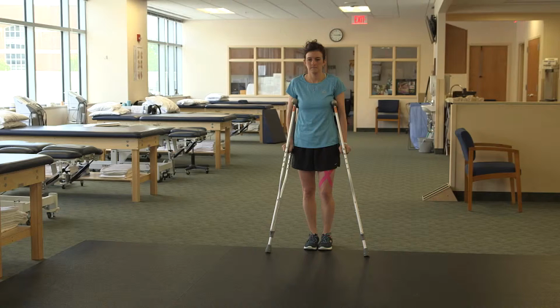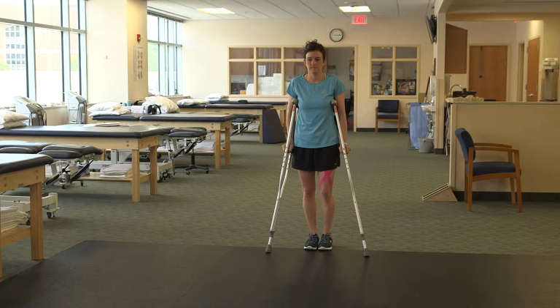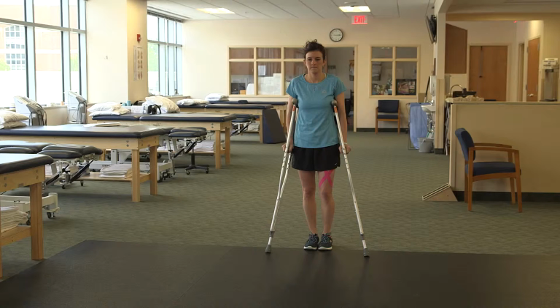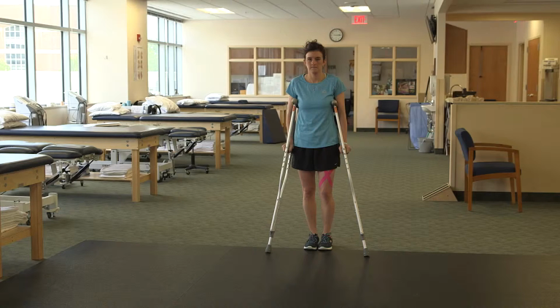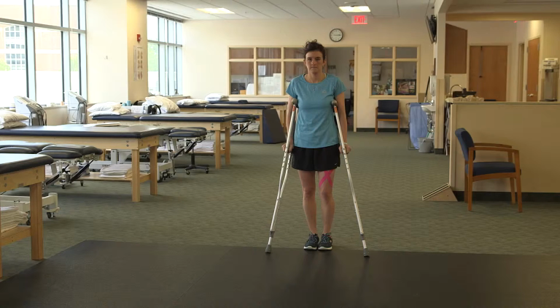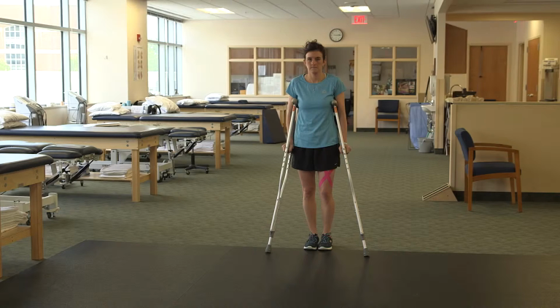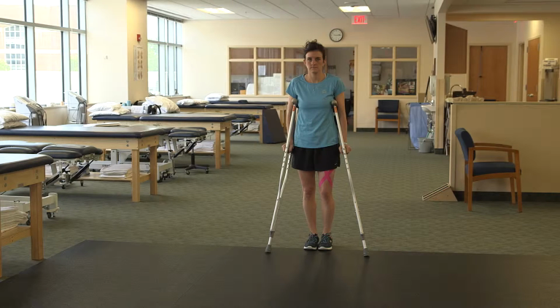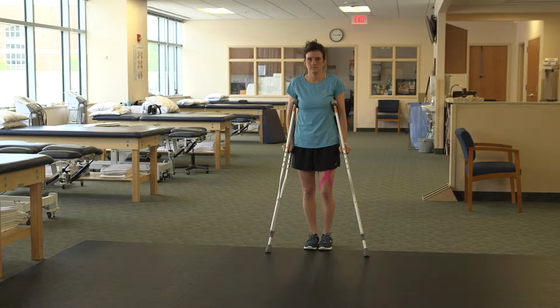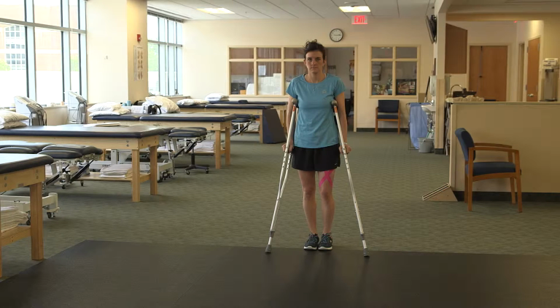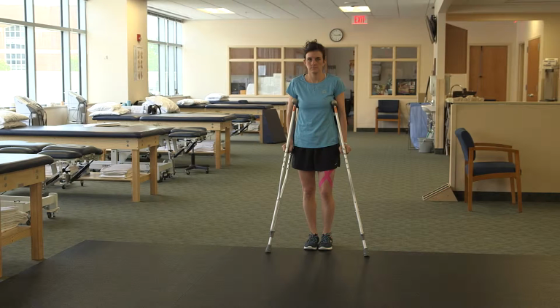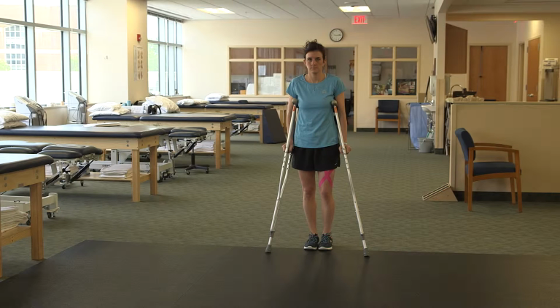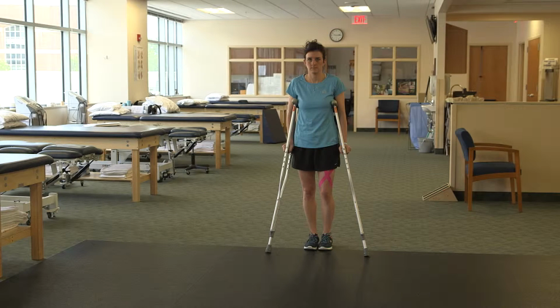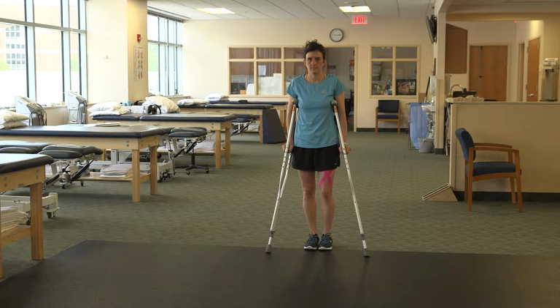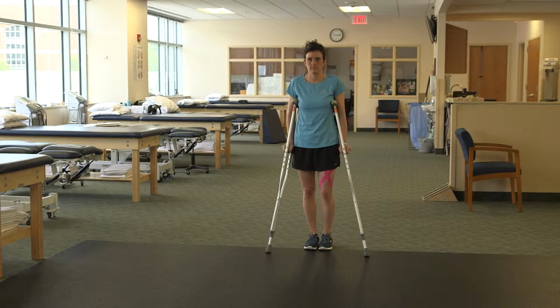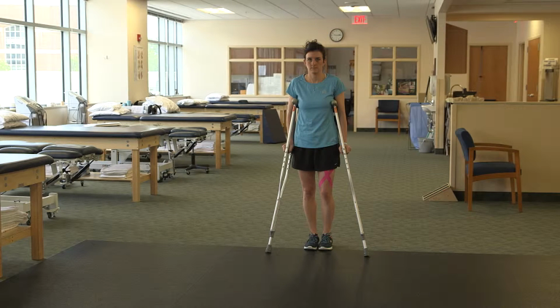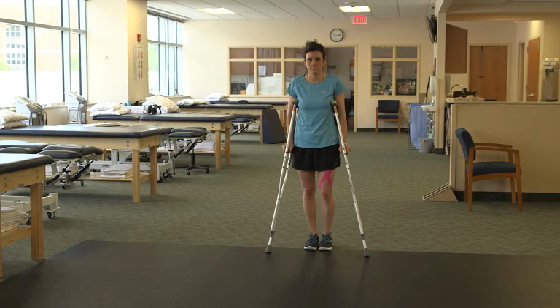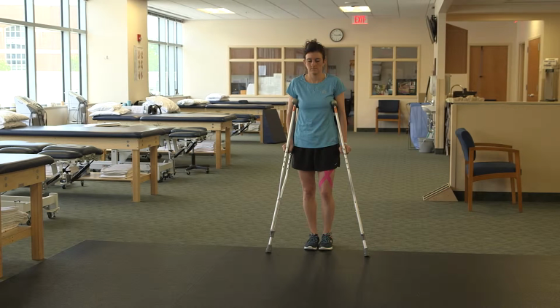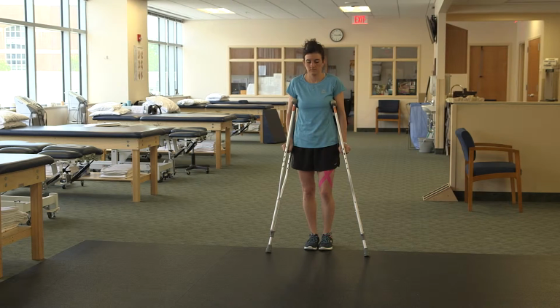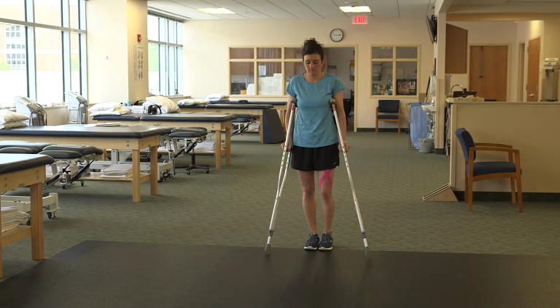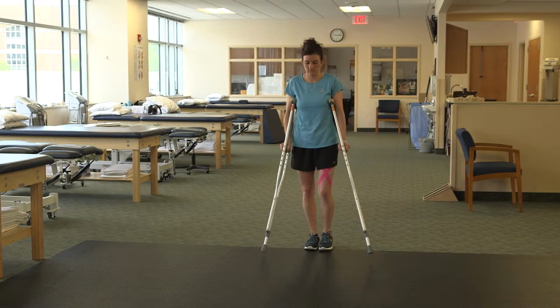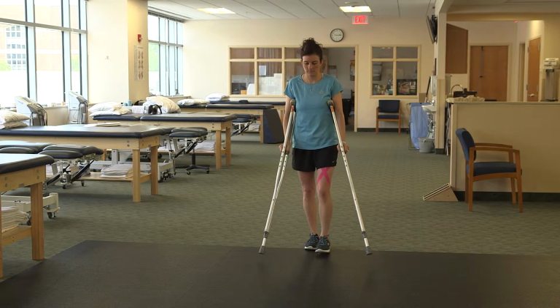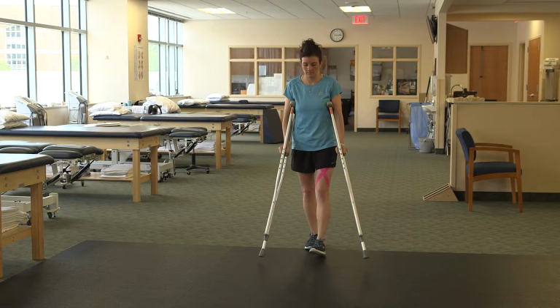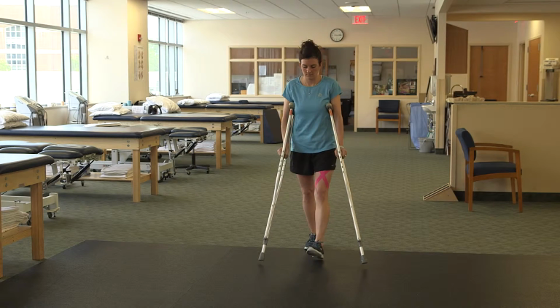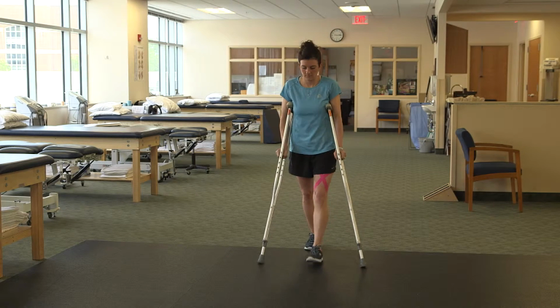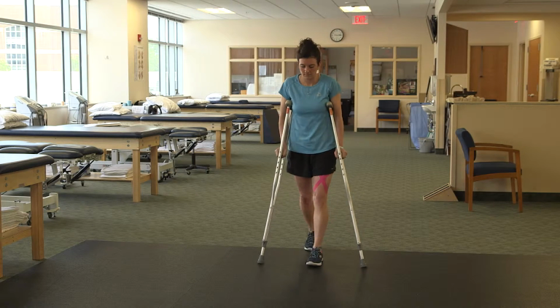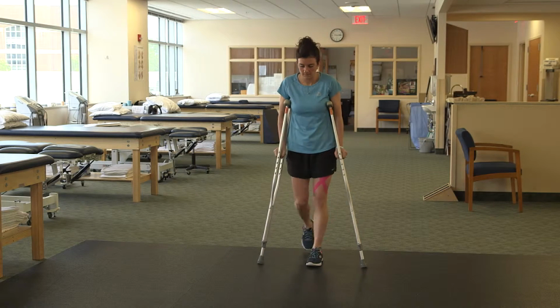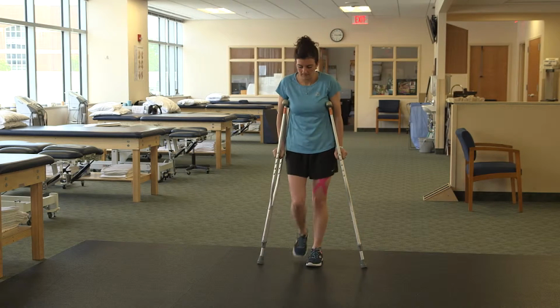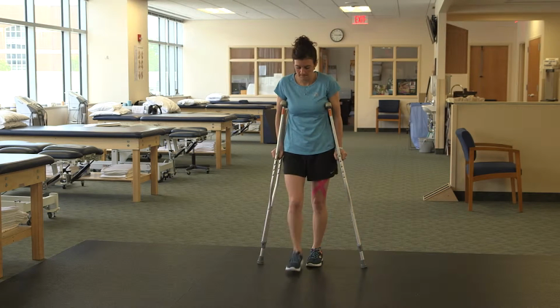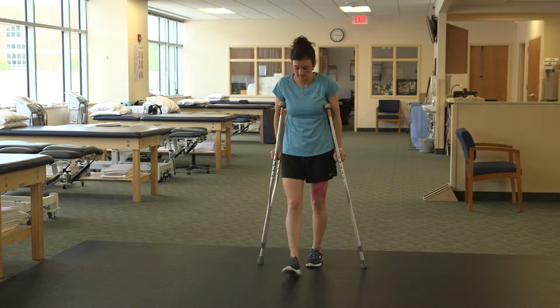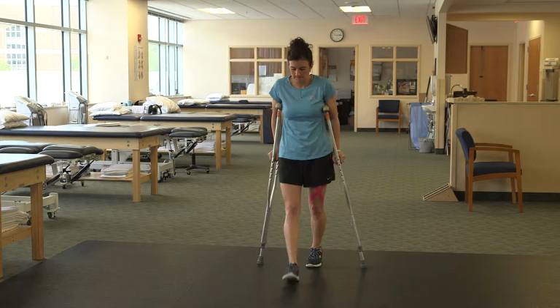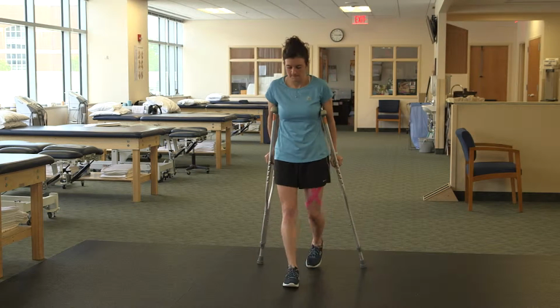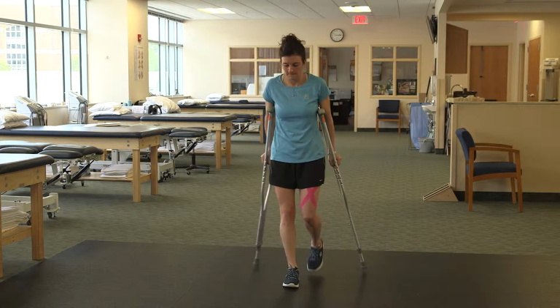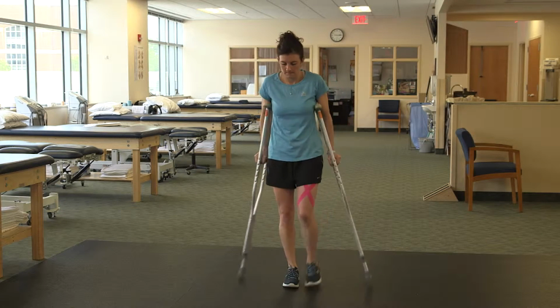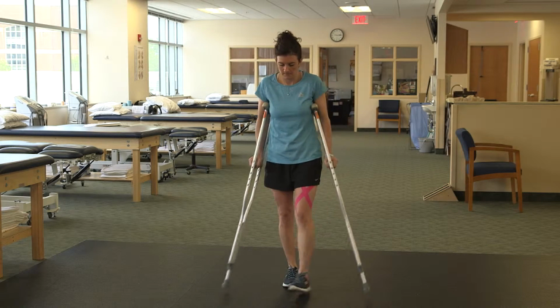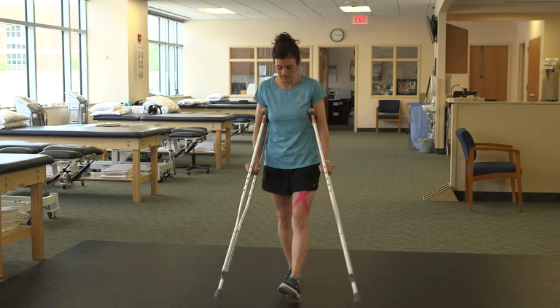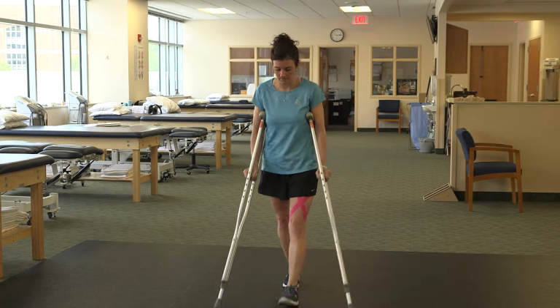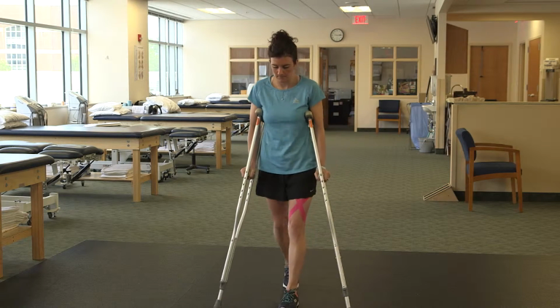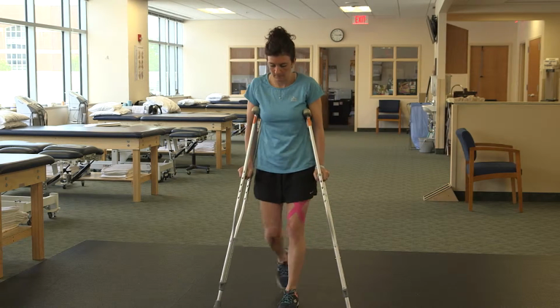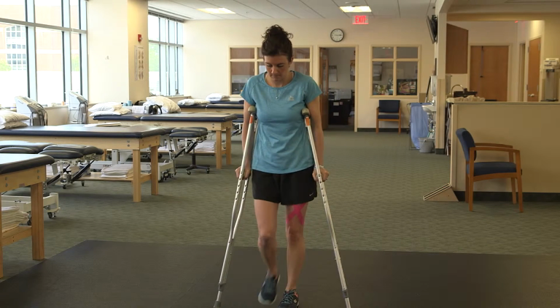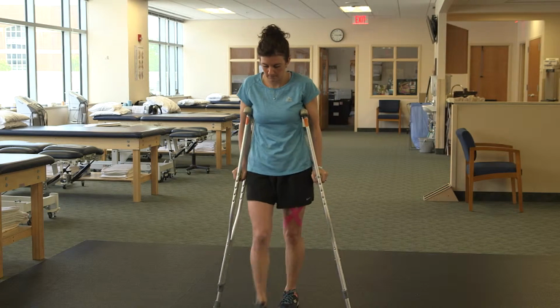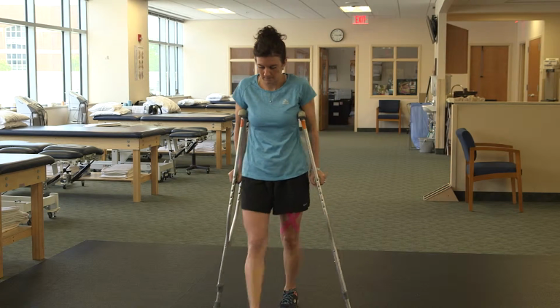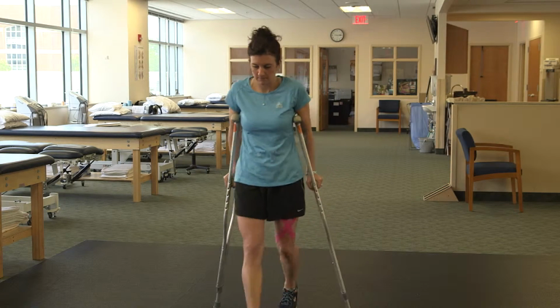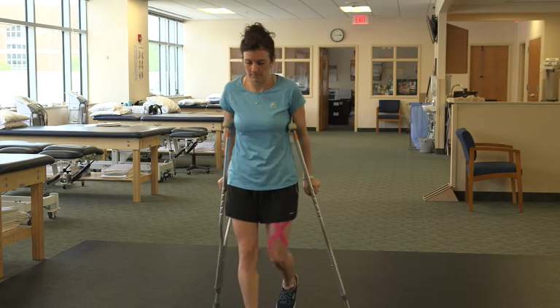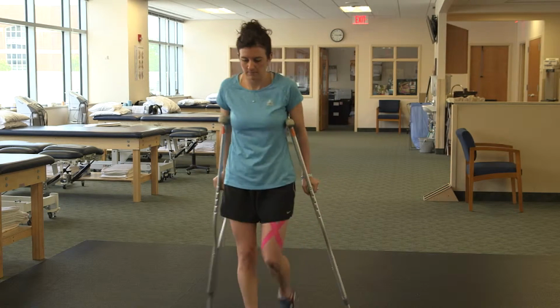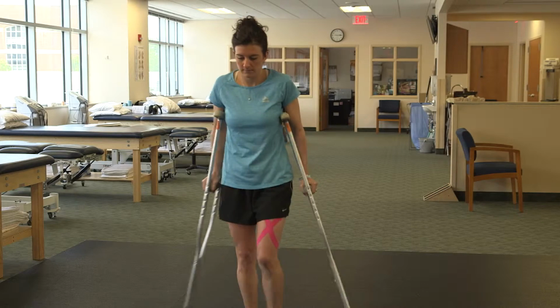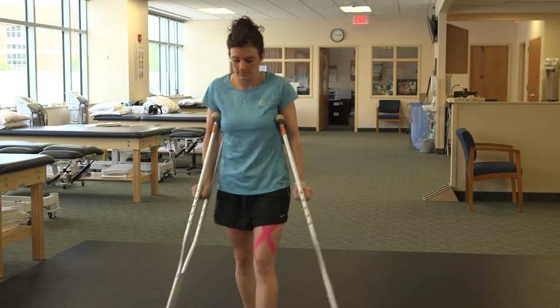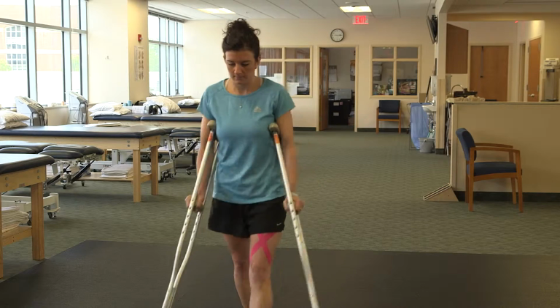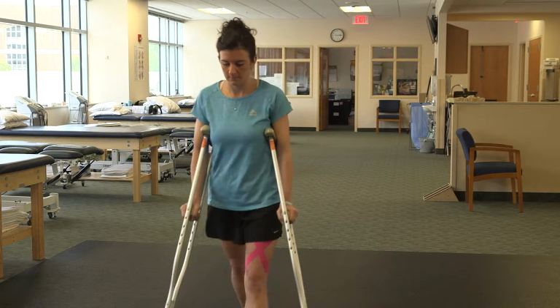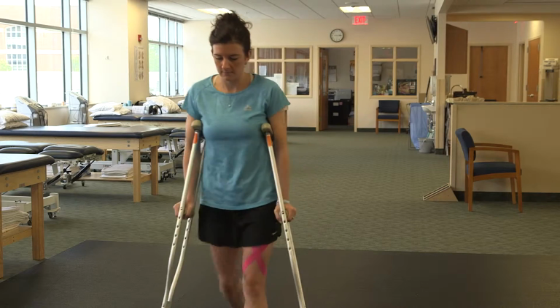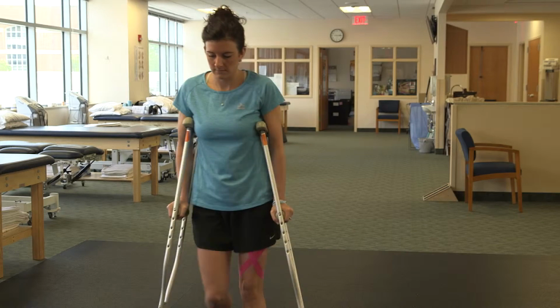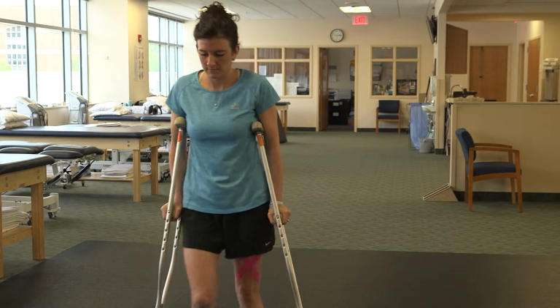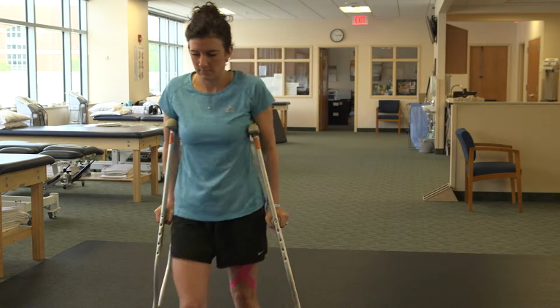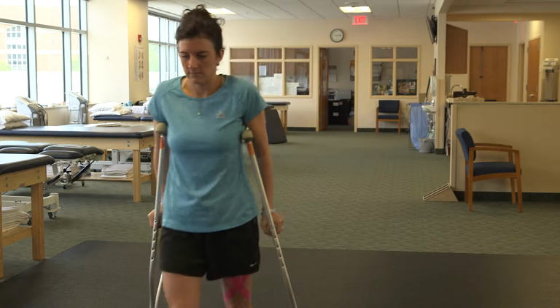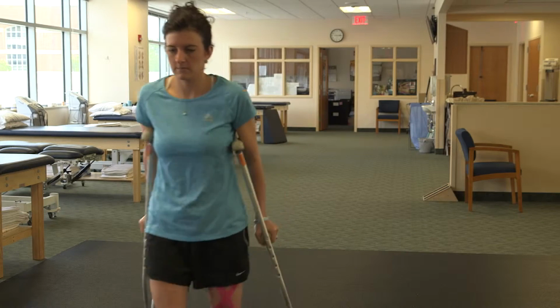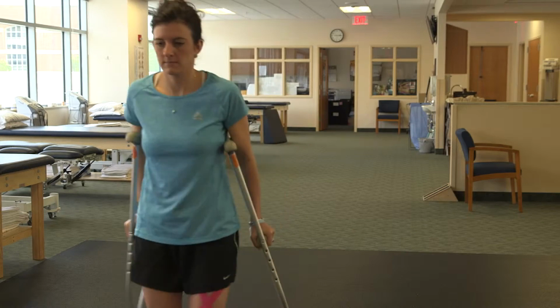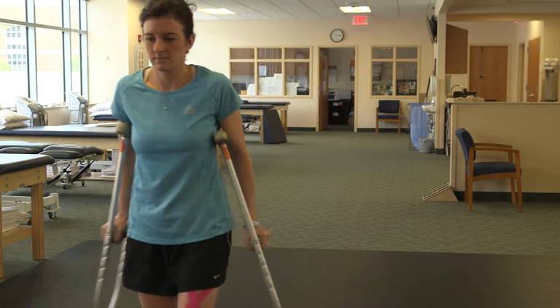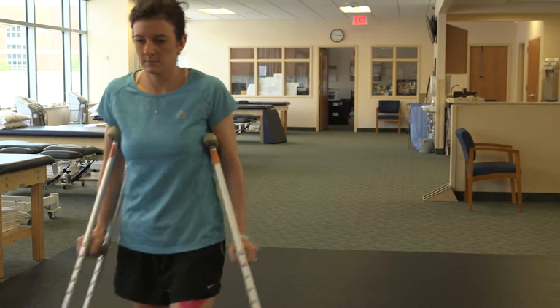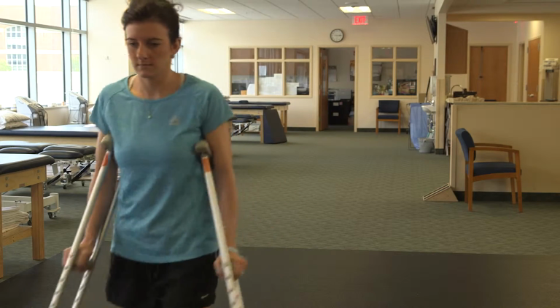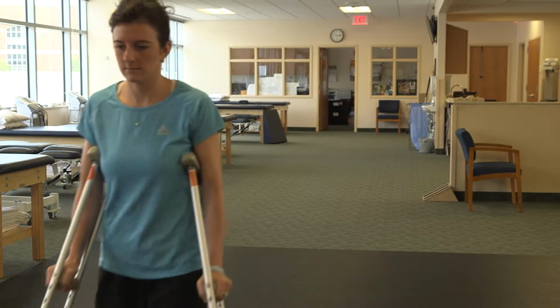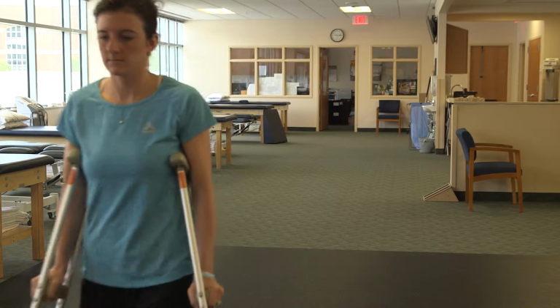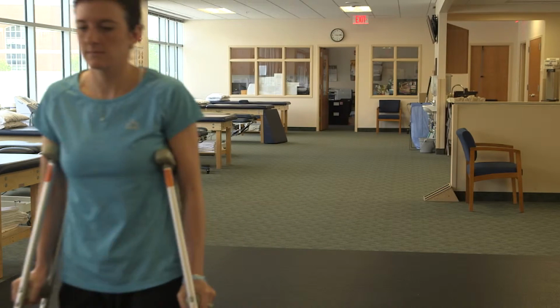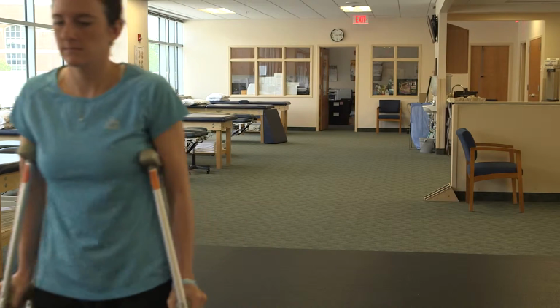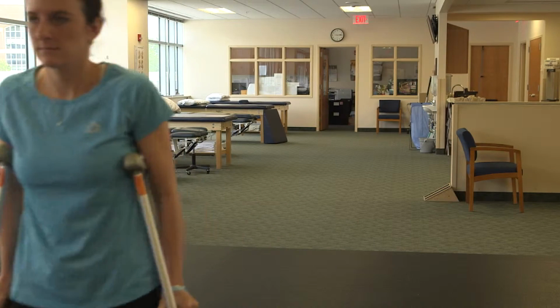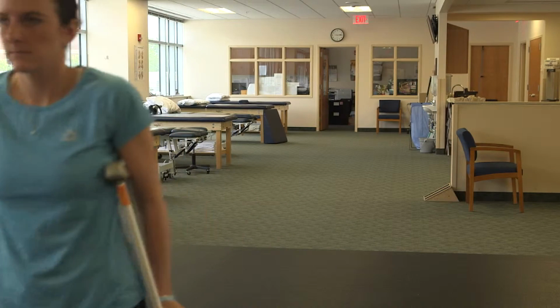After surgery, you'll be weight-bearing a minimum of 30% through your surgical leg. If you had a nerve block, you need to wait until this is worn off.